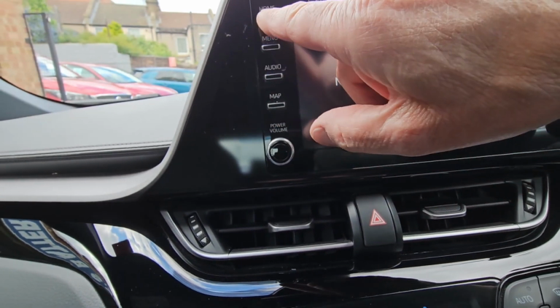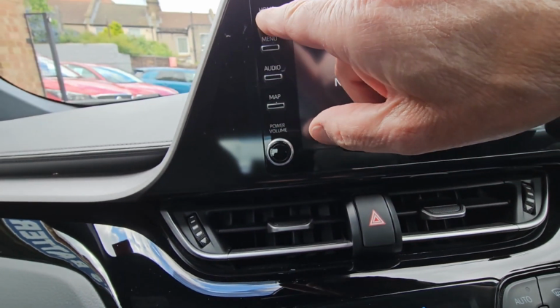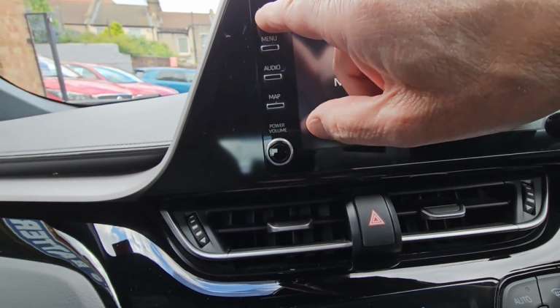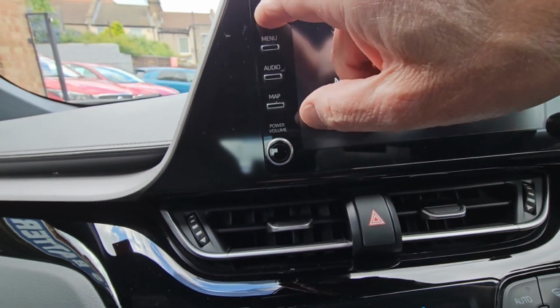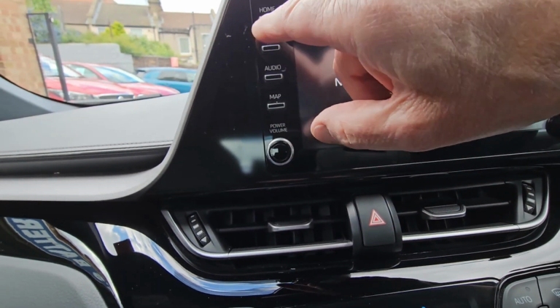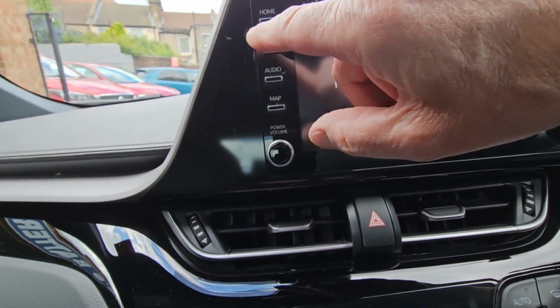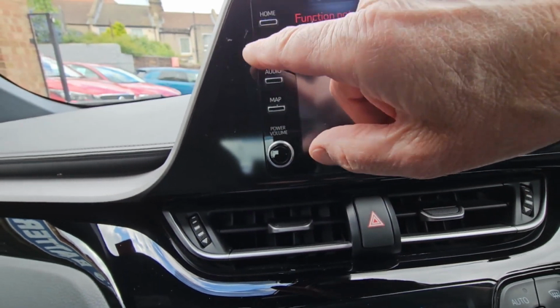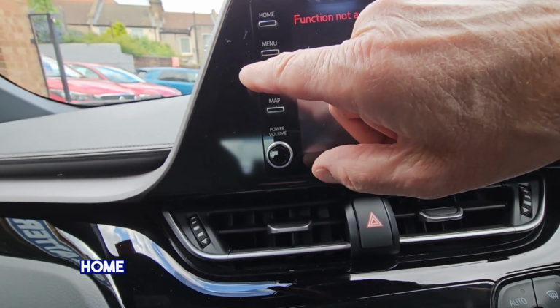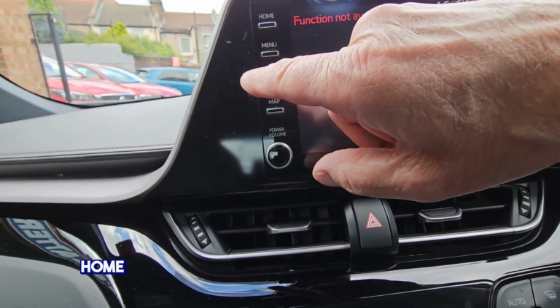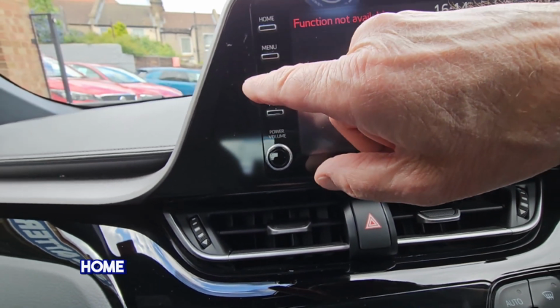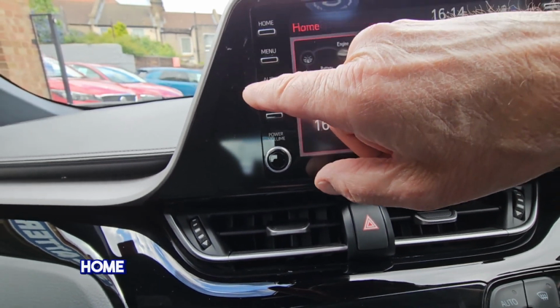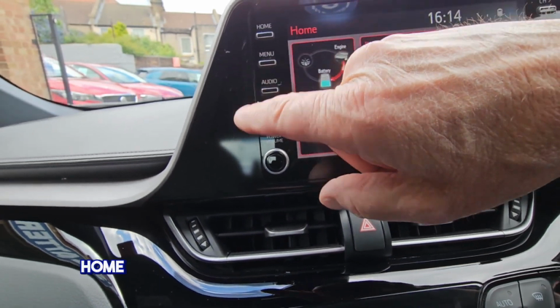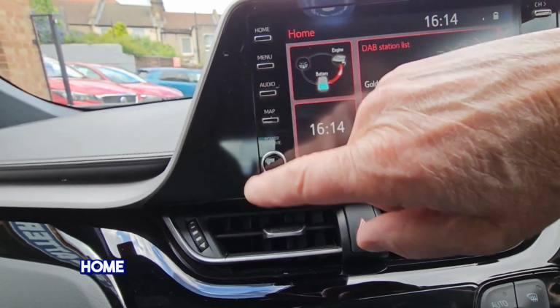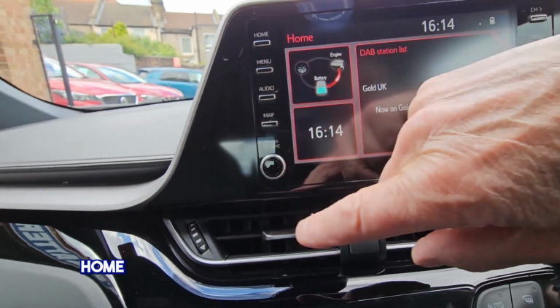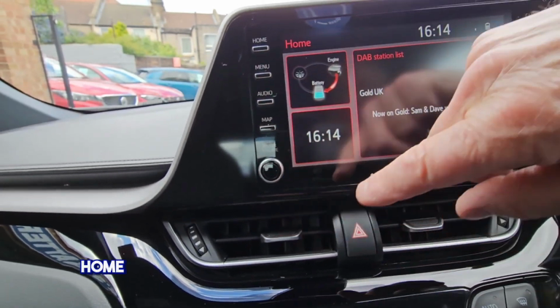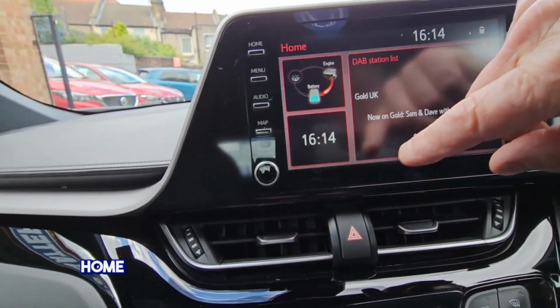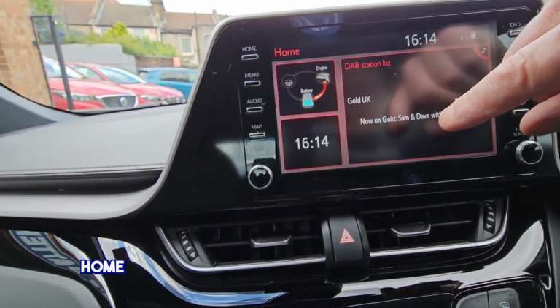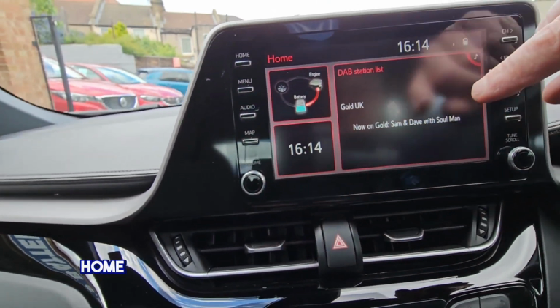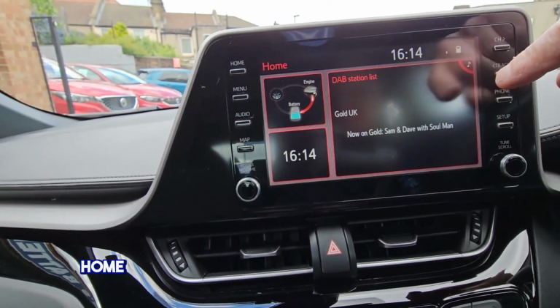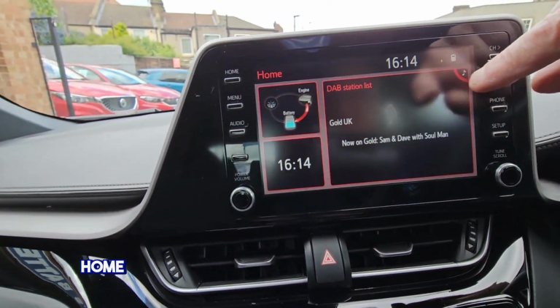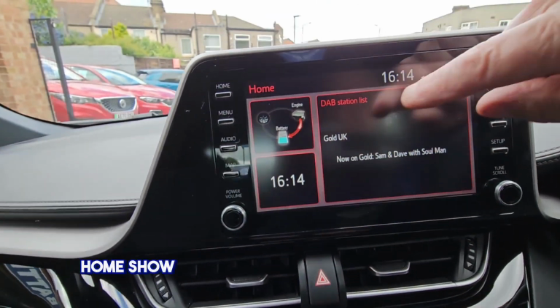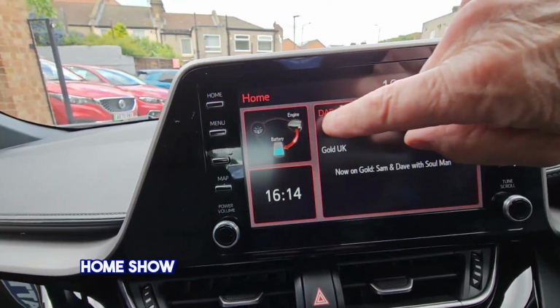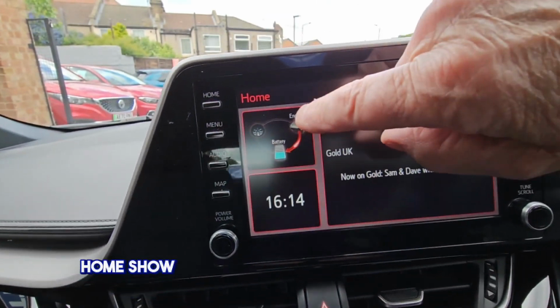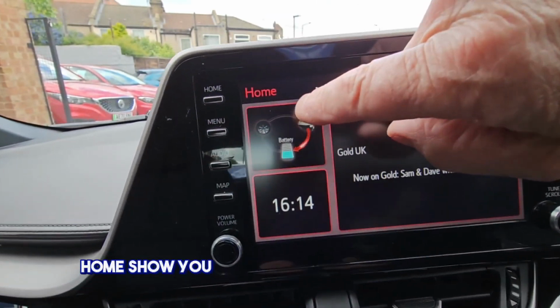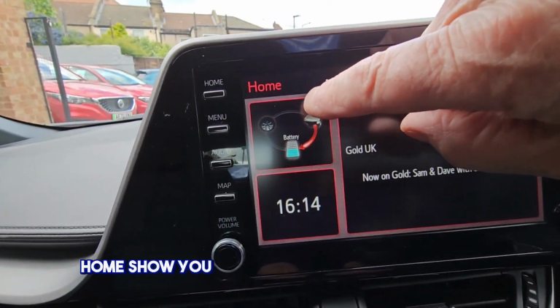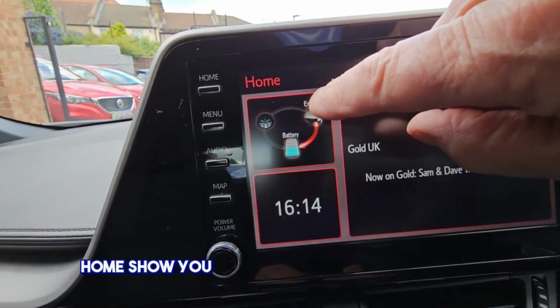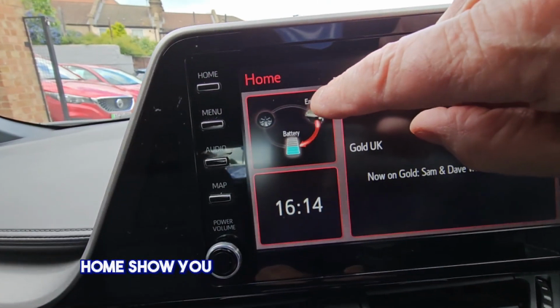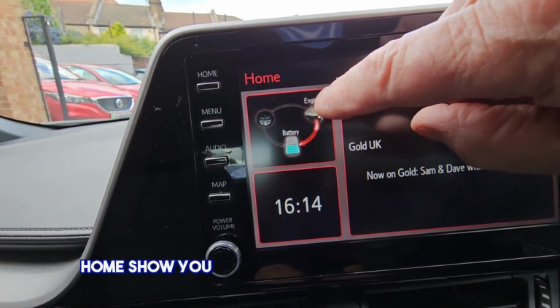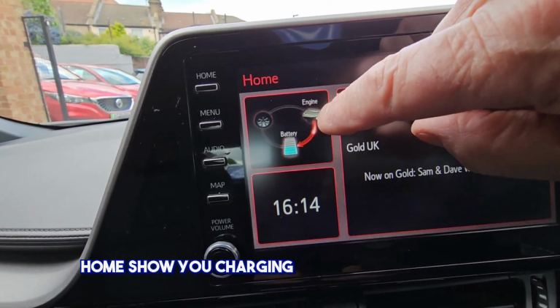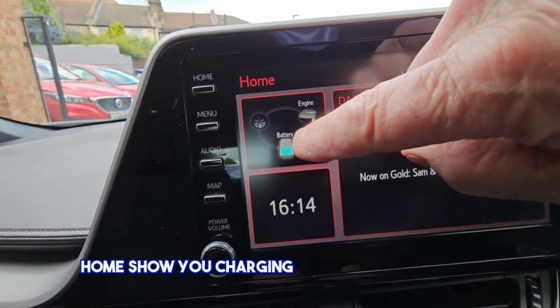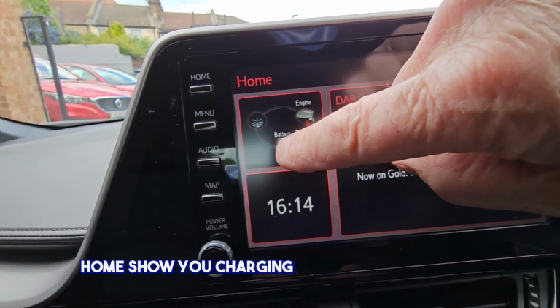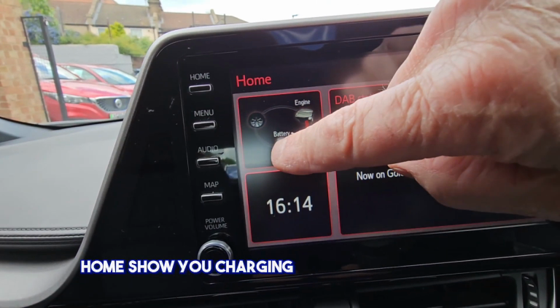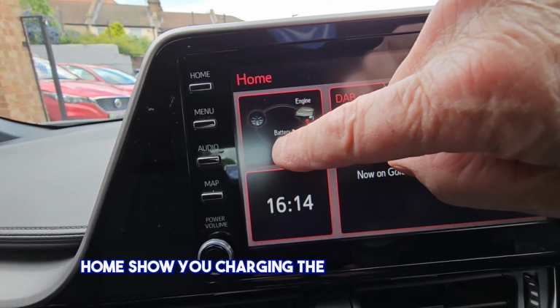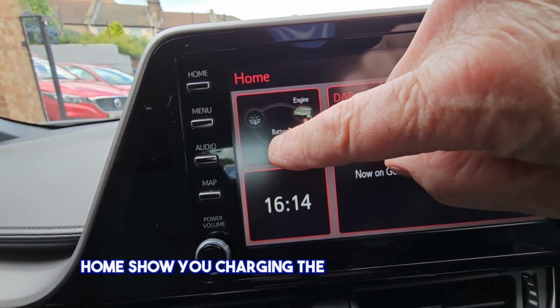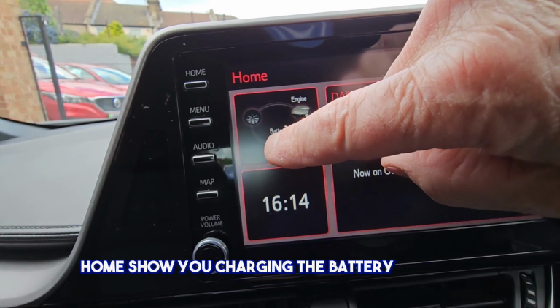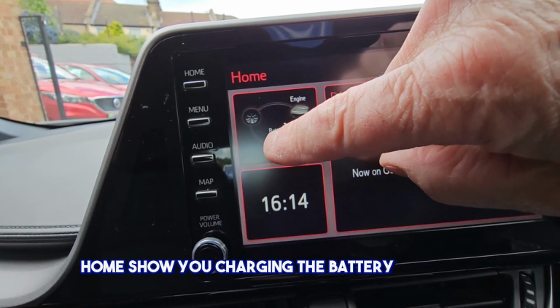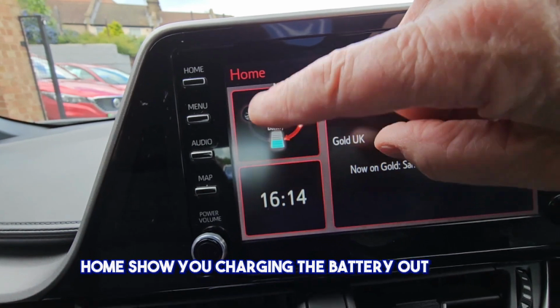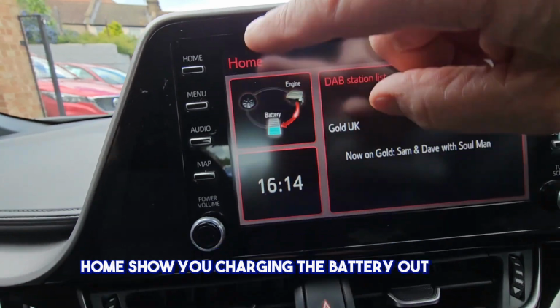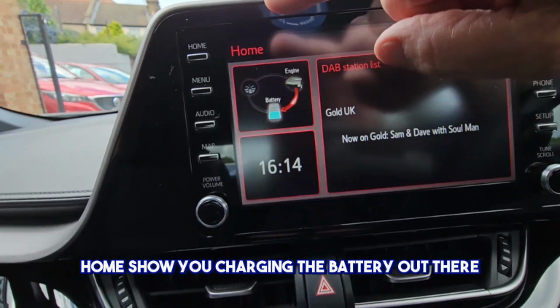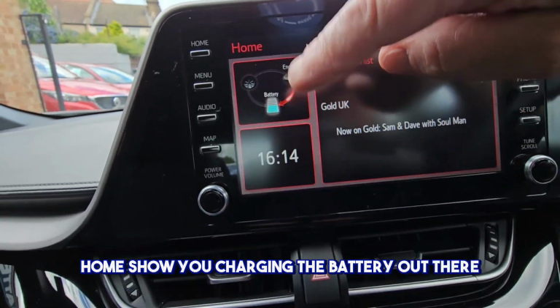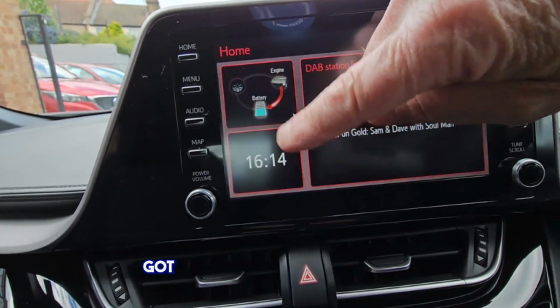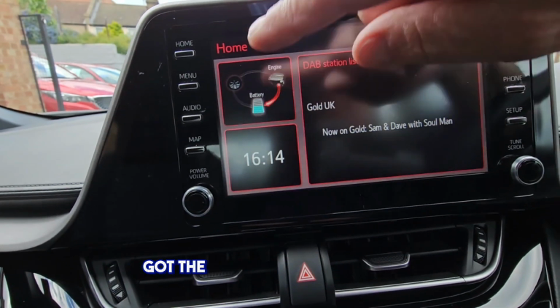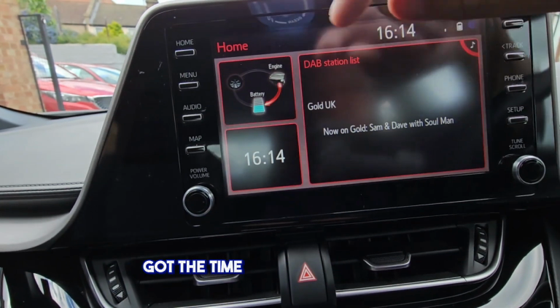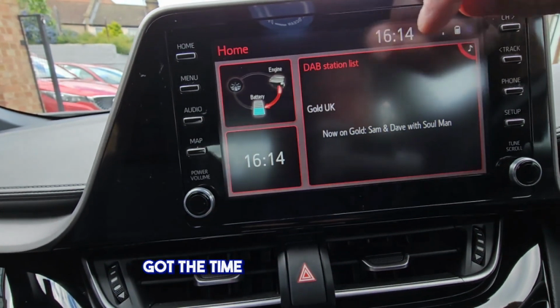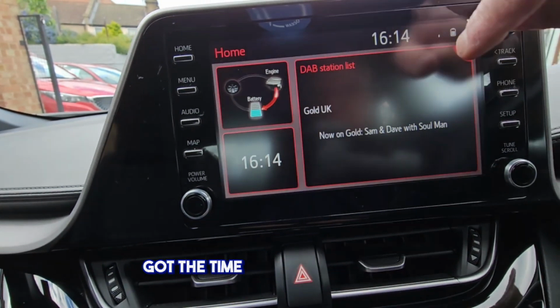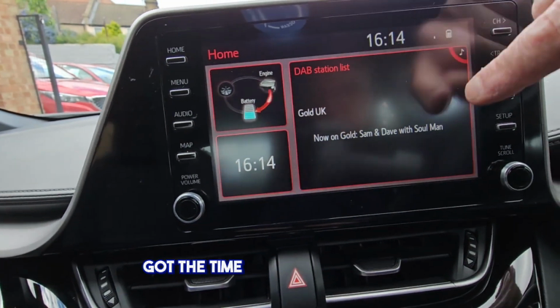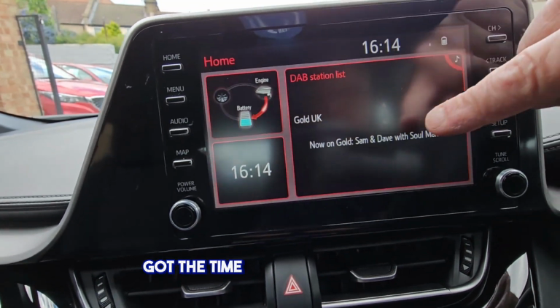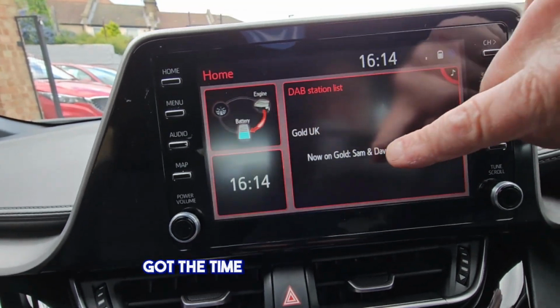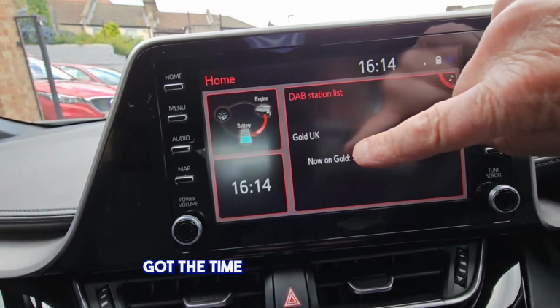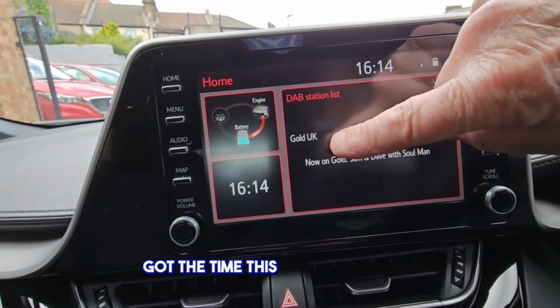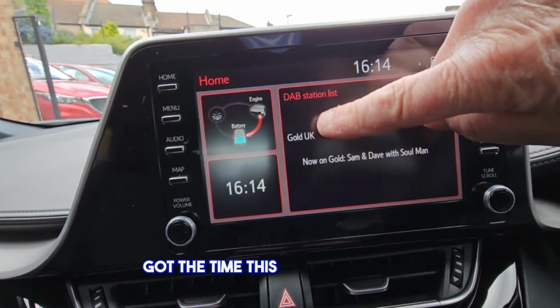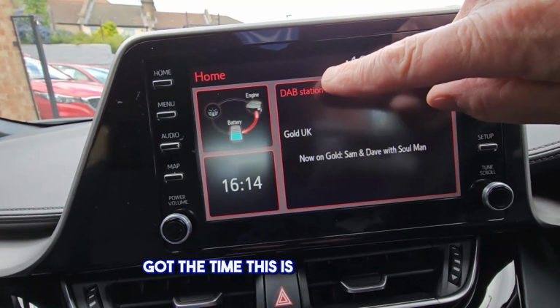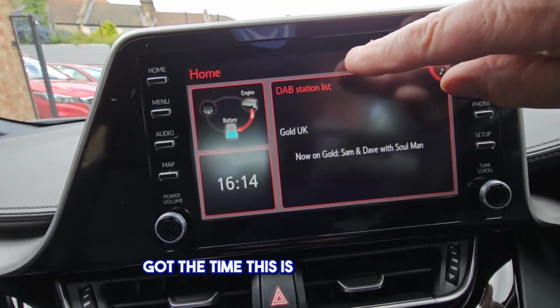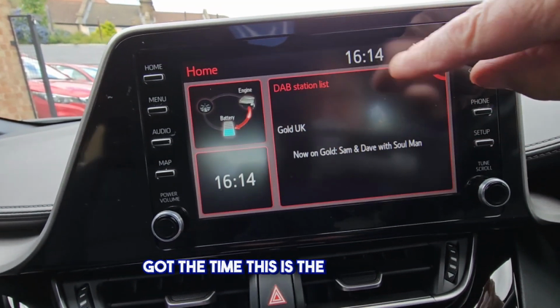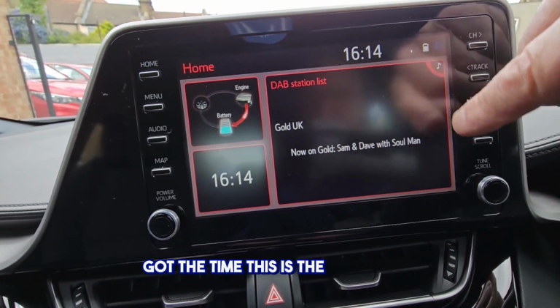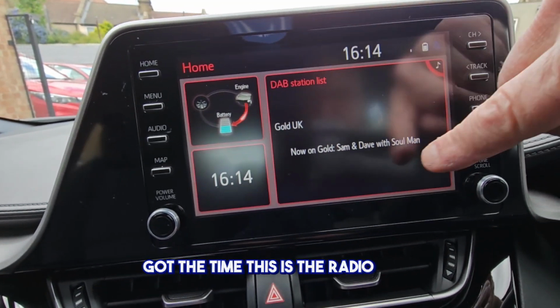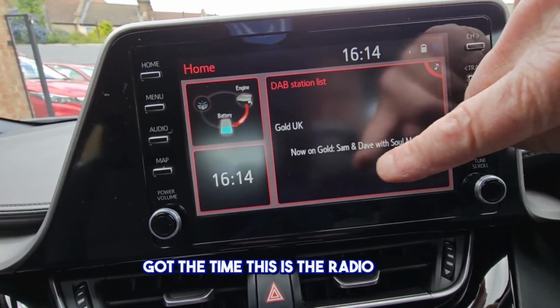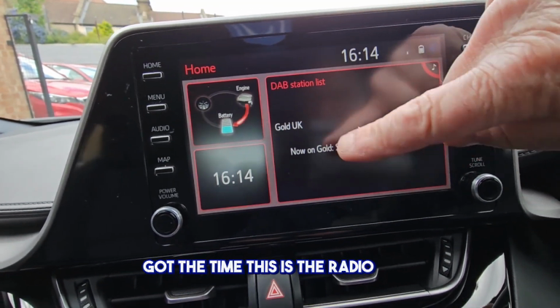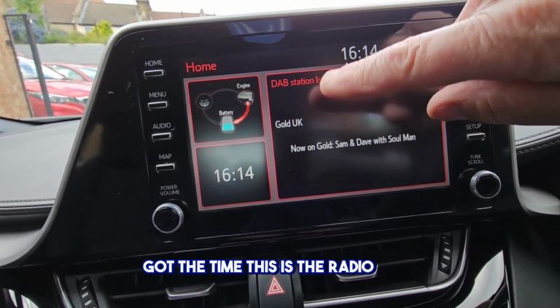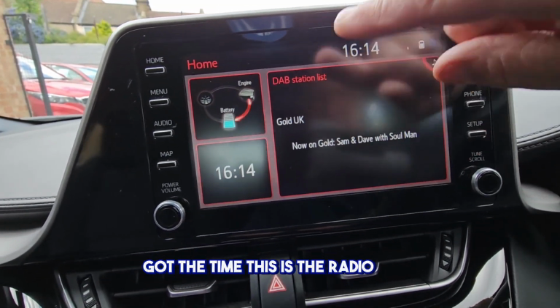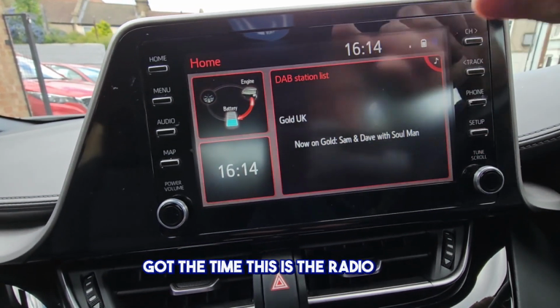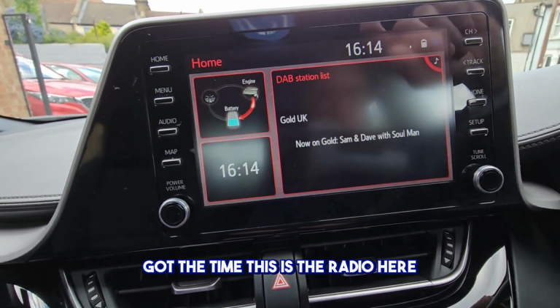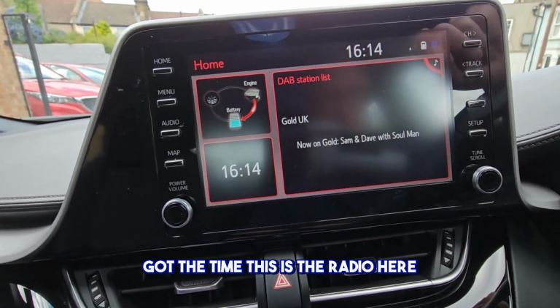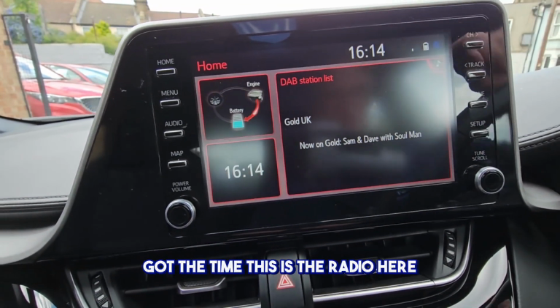This shows you charging your battery up there, got the time, and this is the radio here.